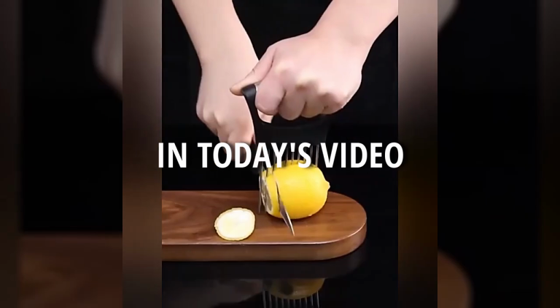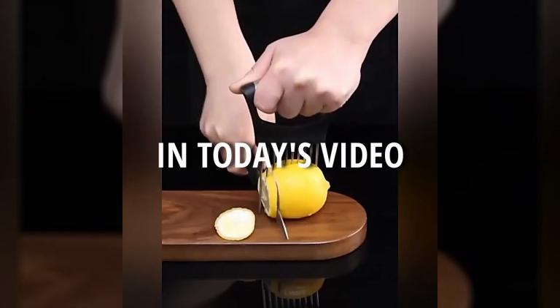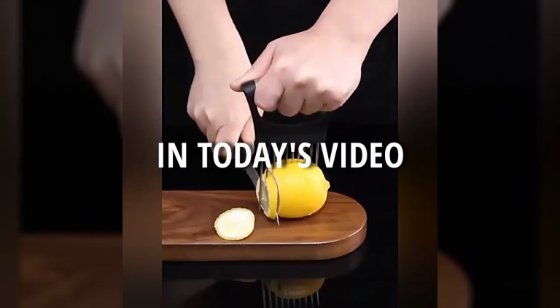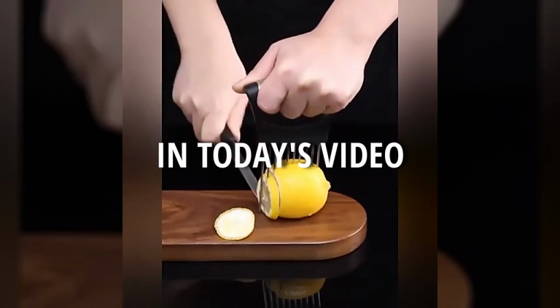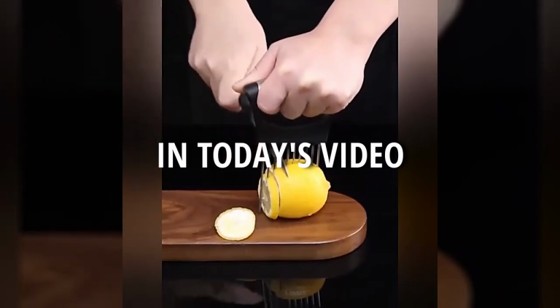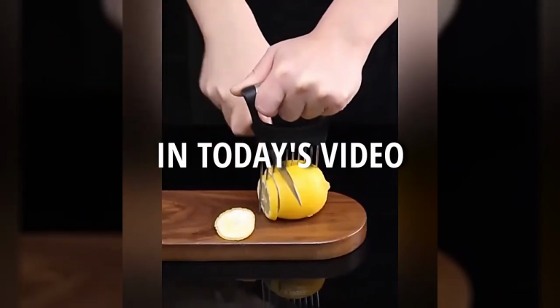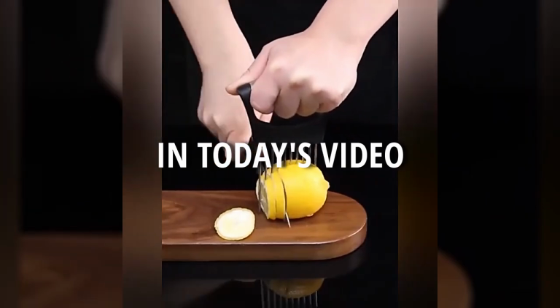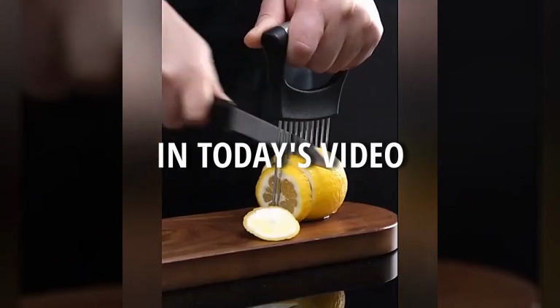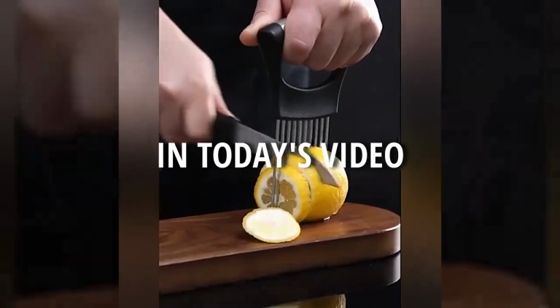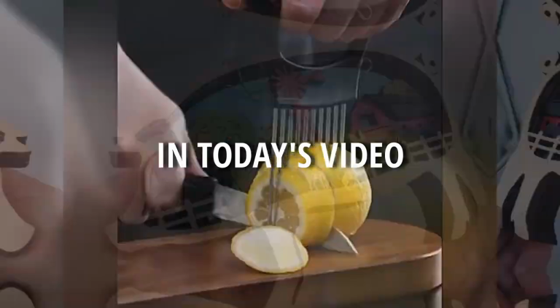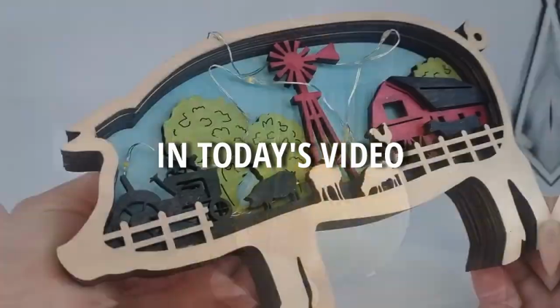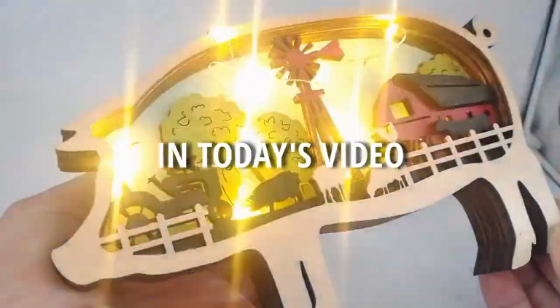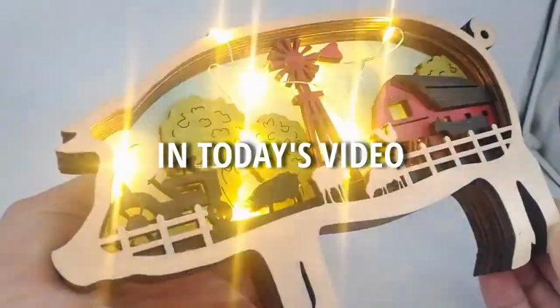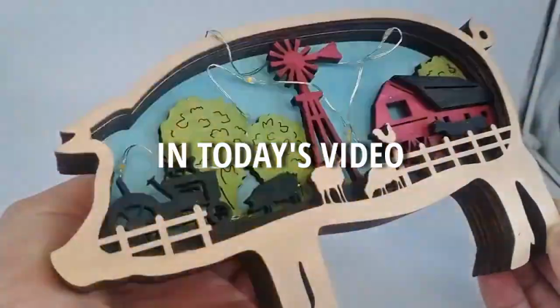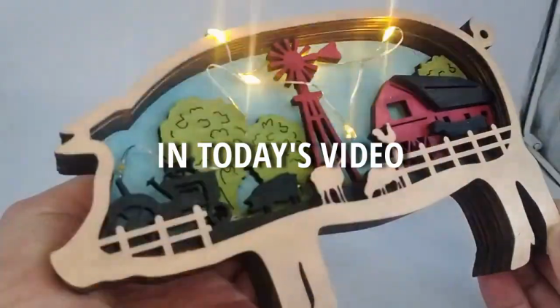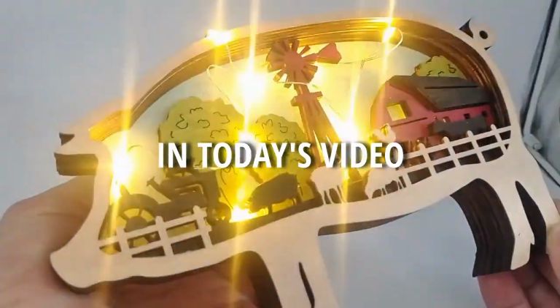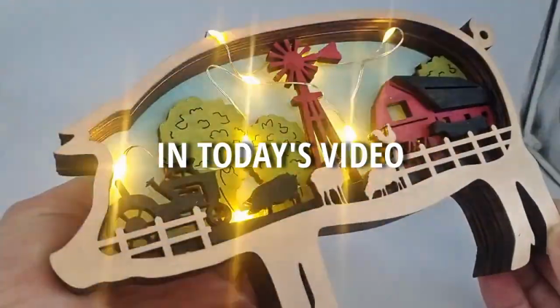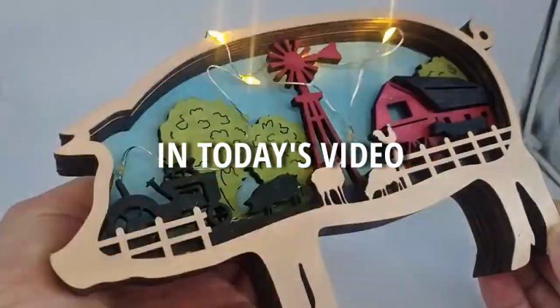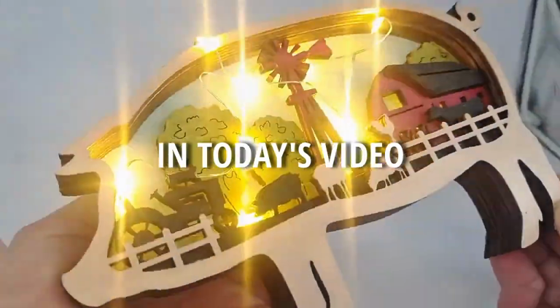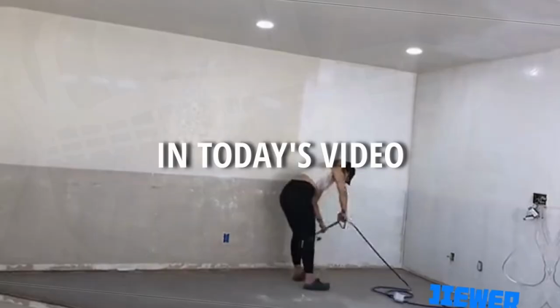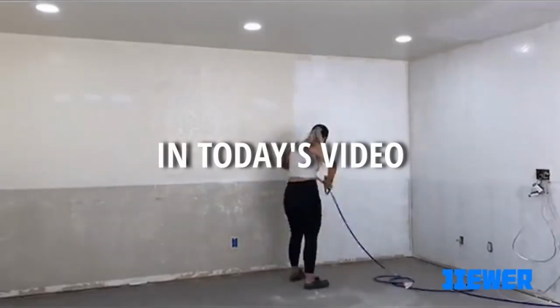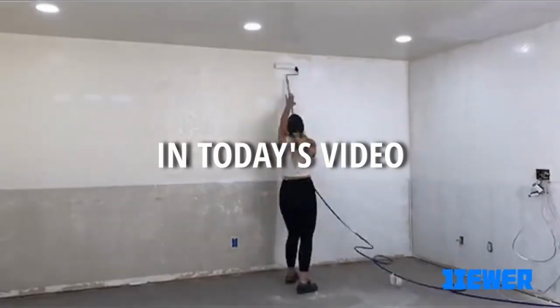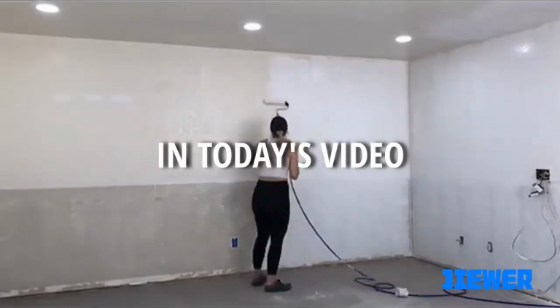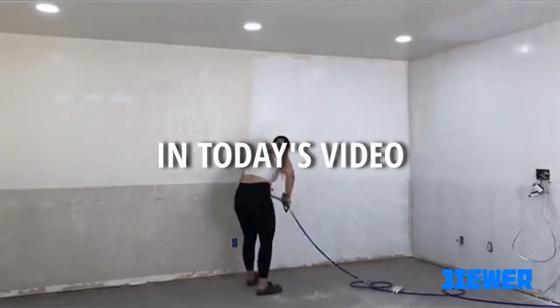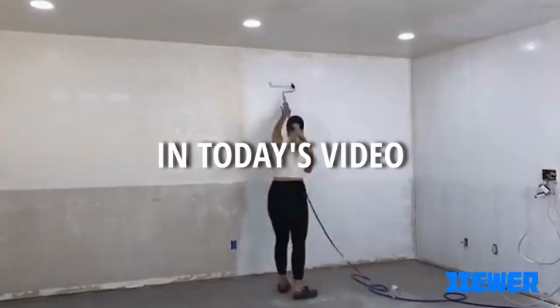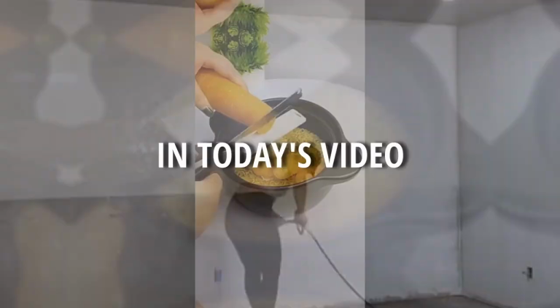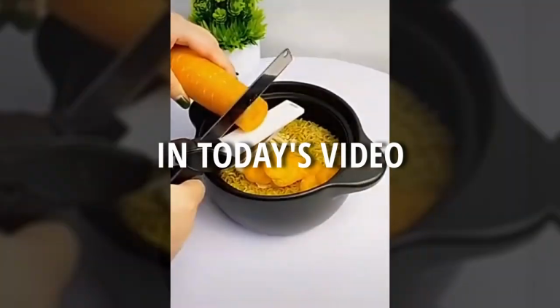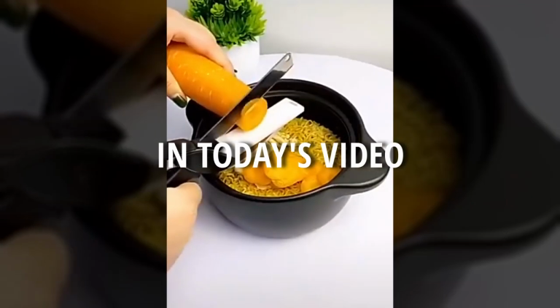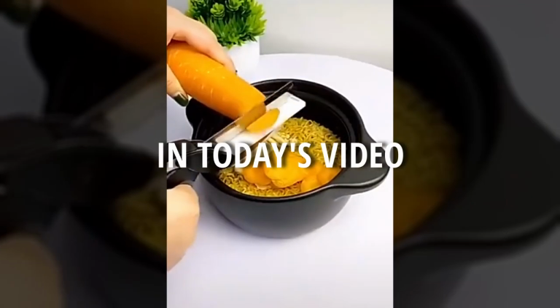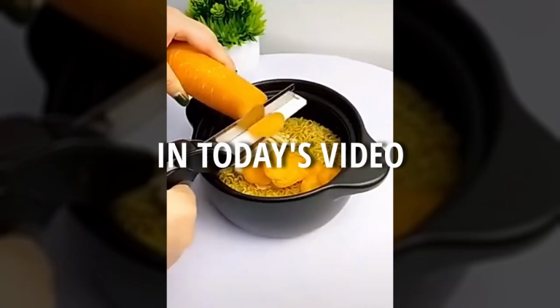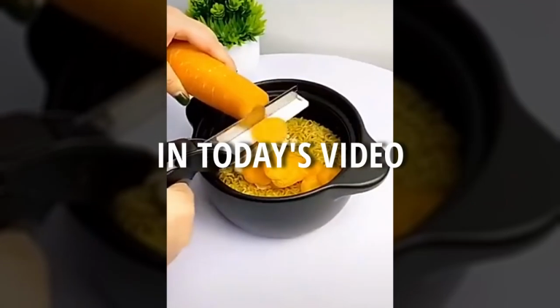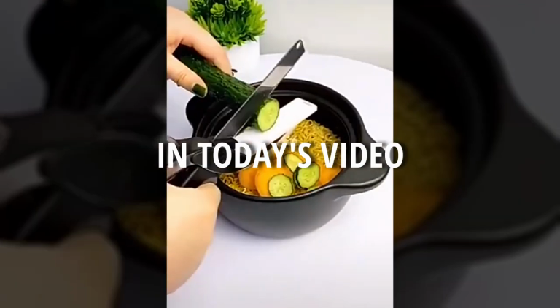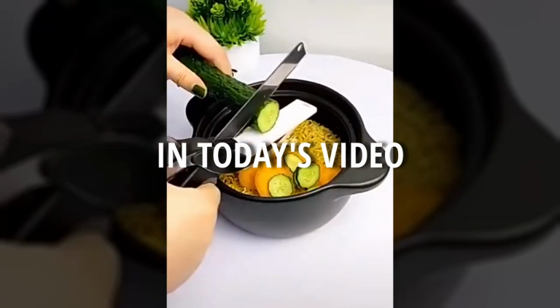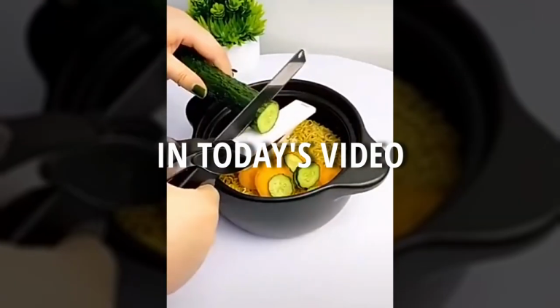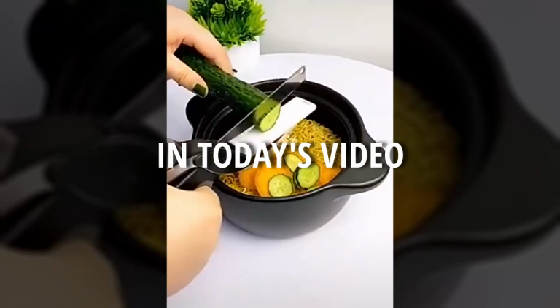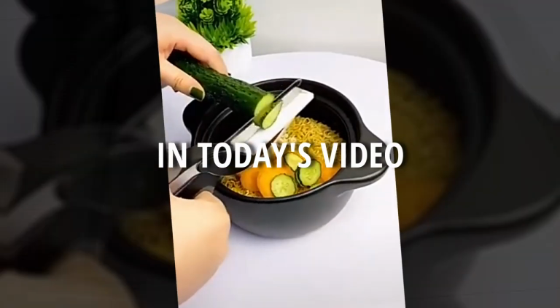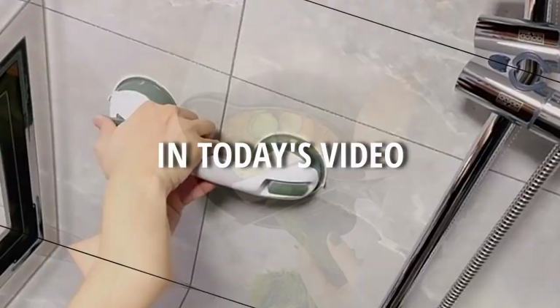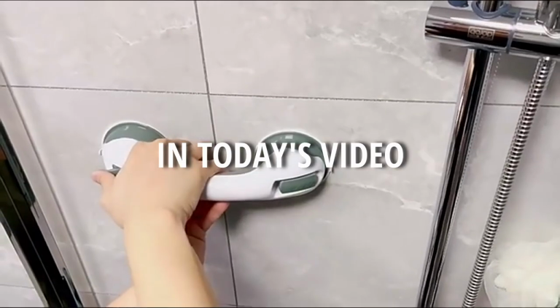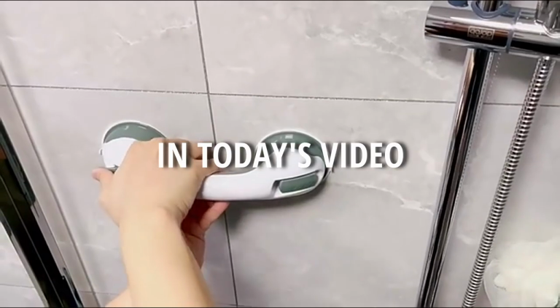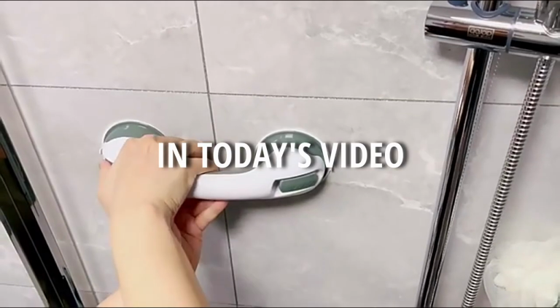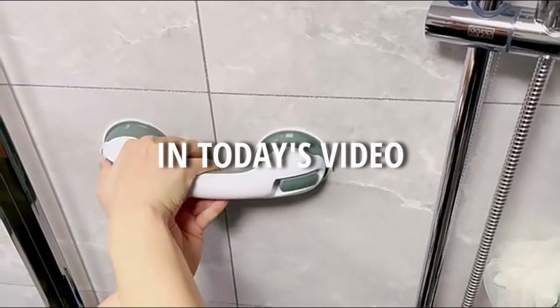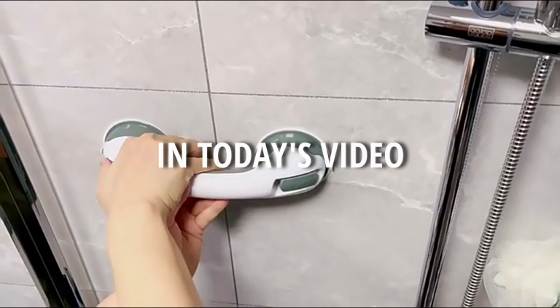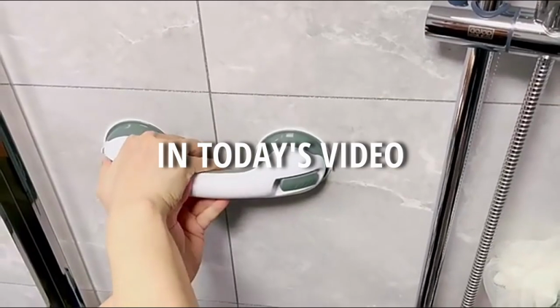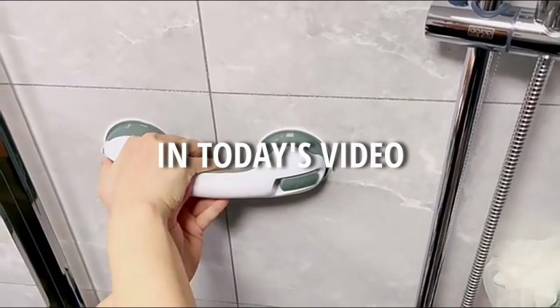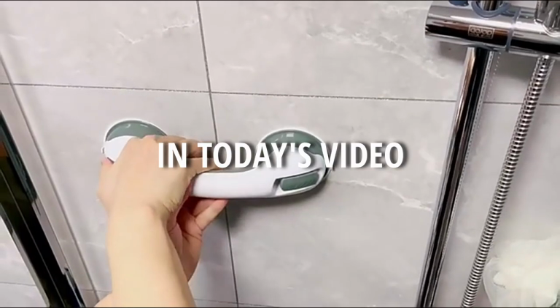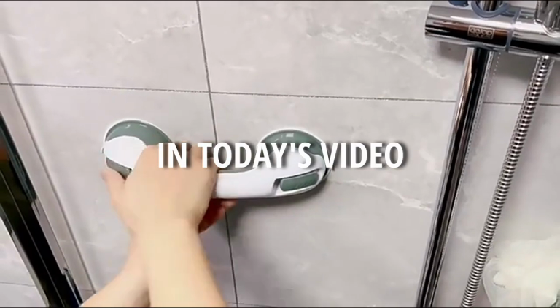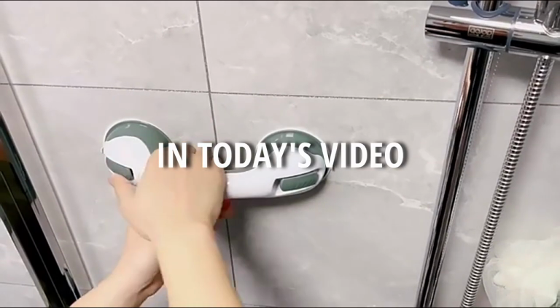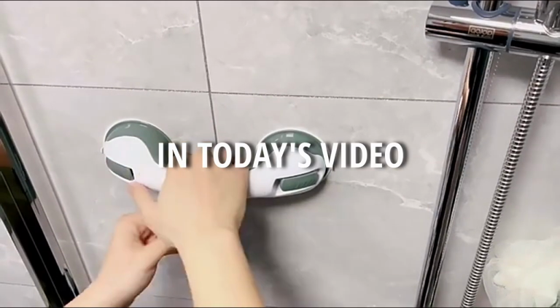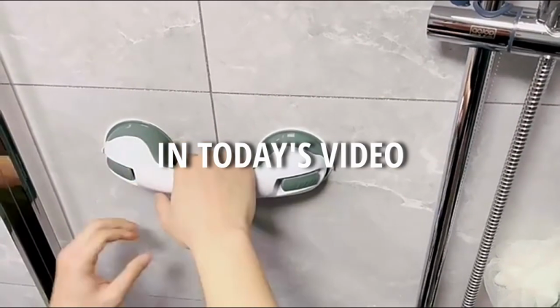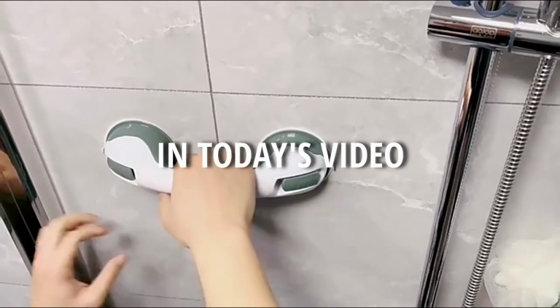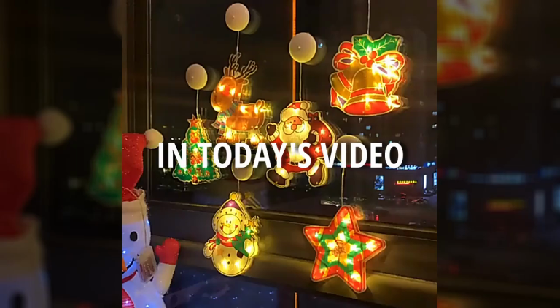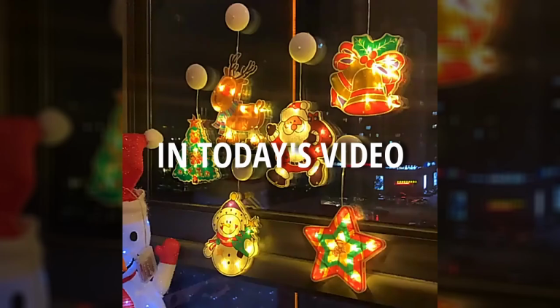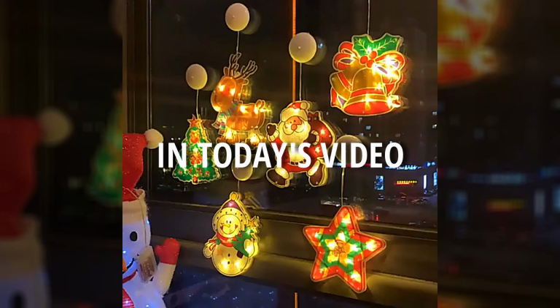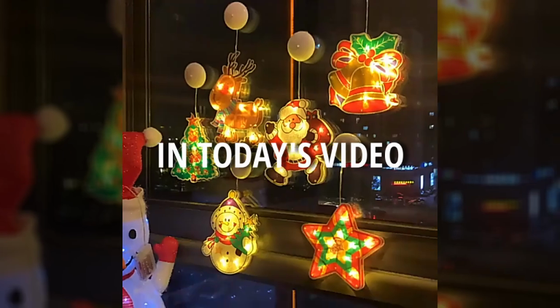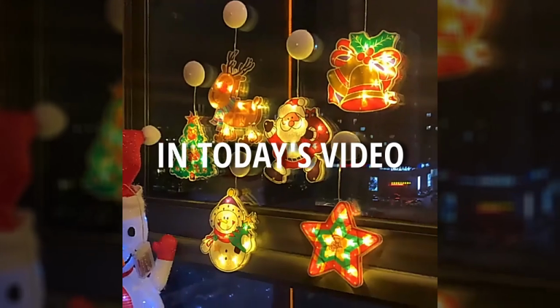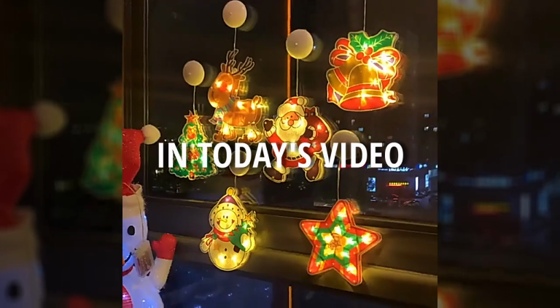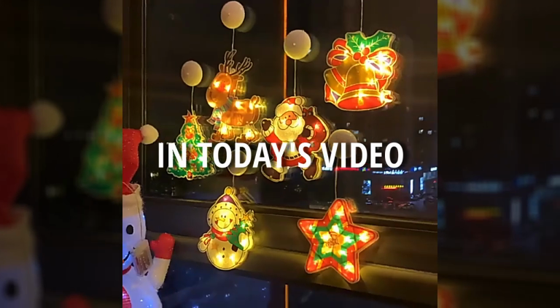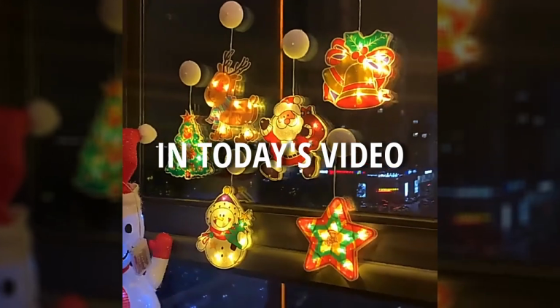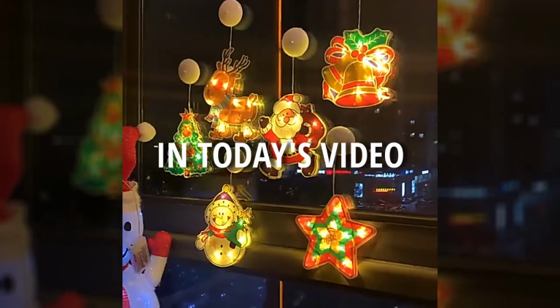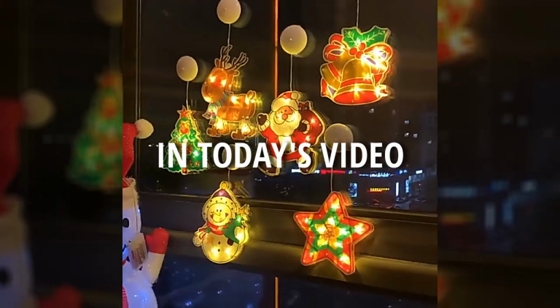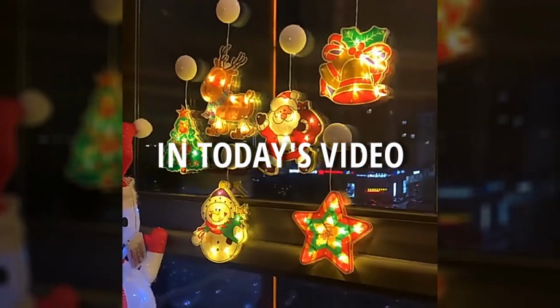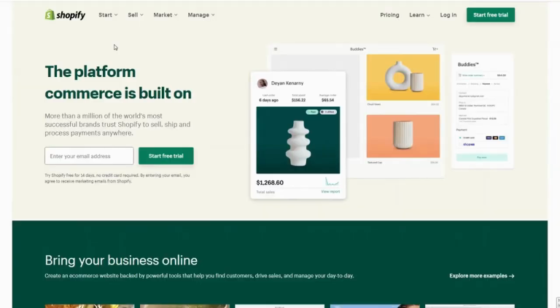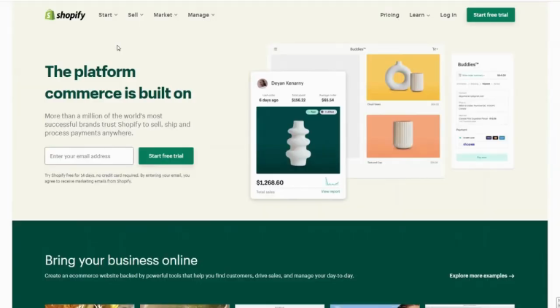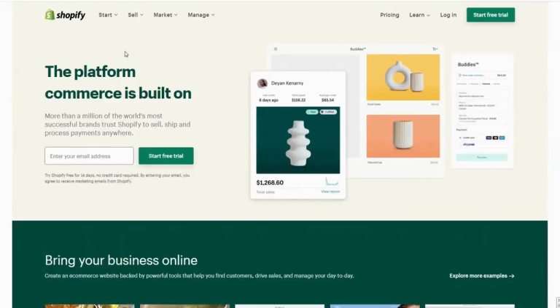Hi, welcome to Products for Sell. In today's video, 10 dropshipping winning products. Let's get started.